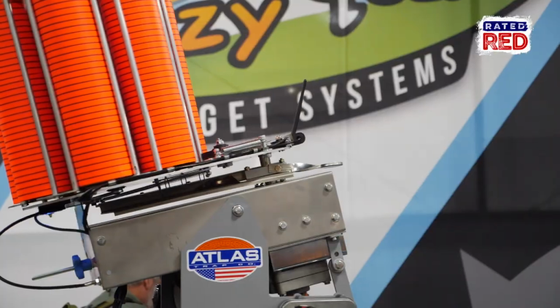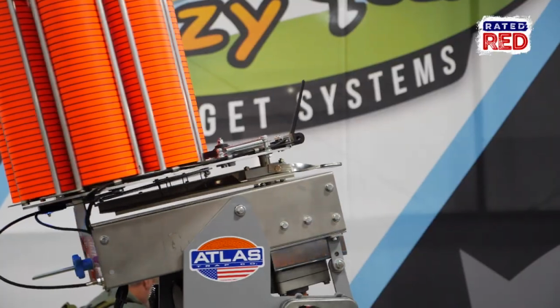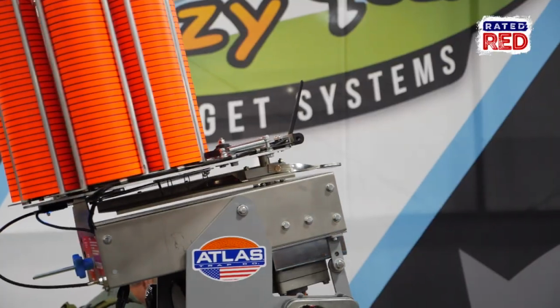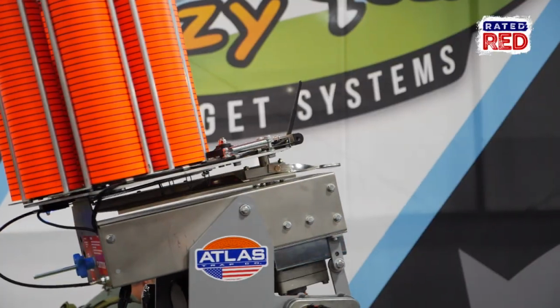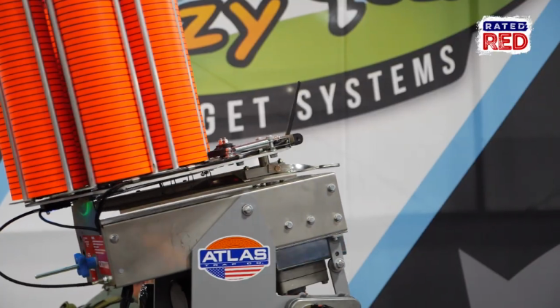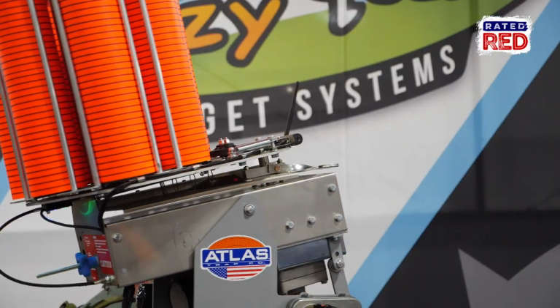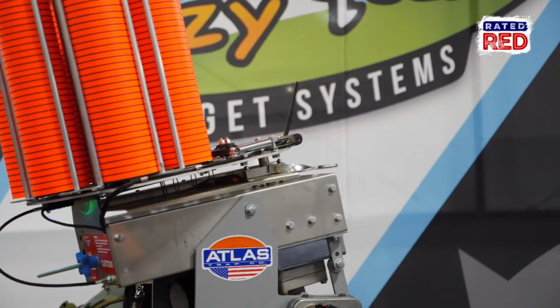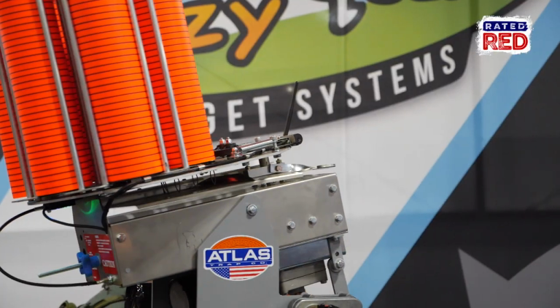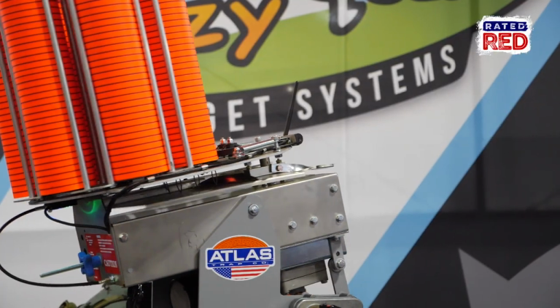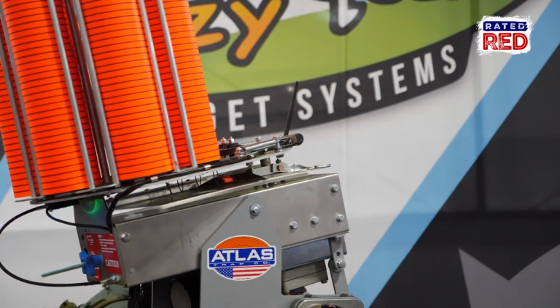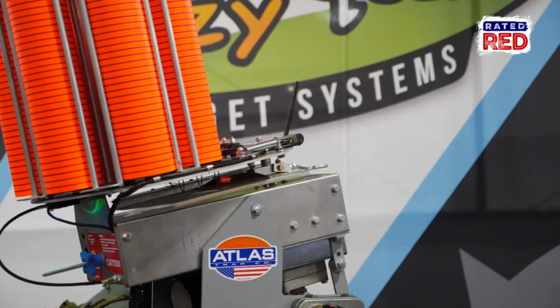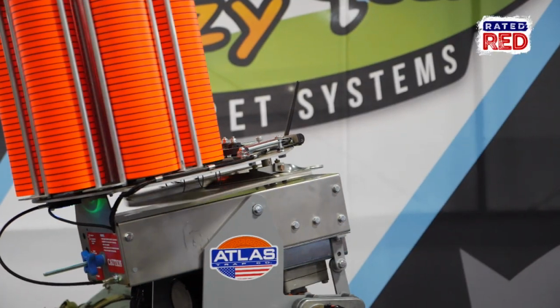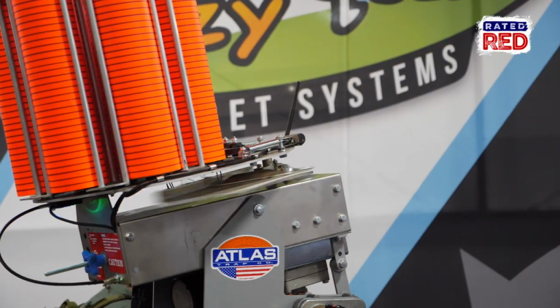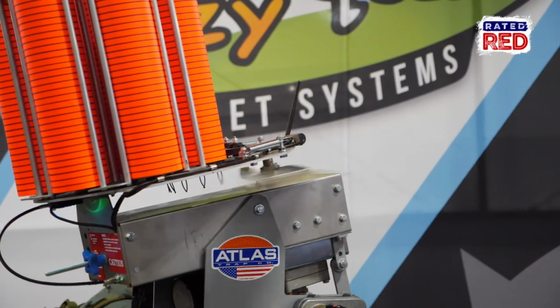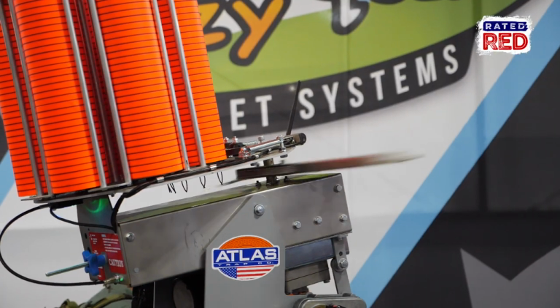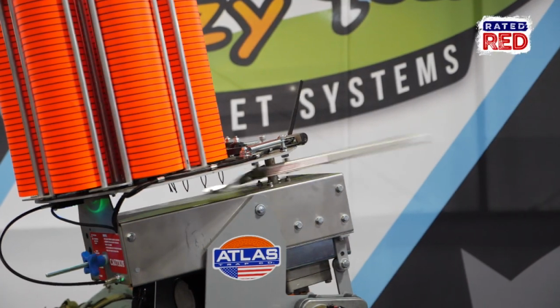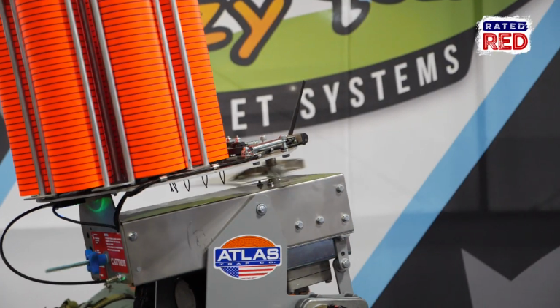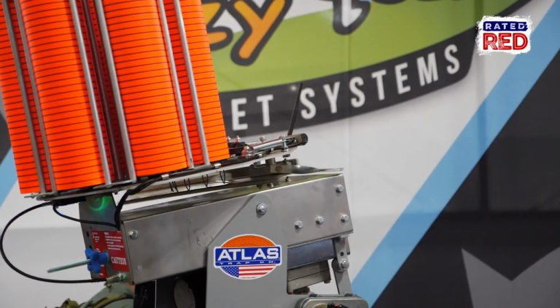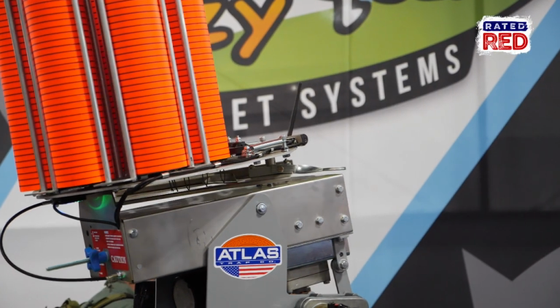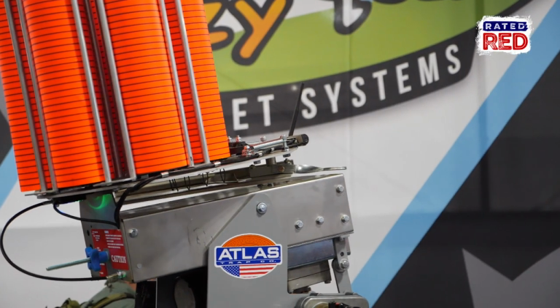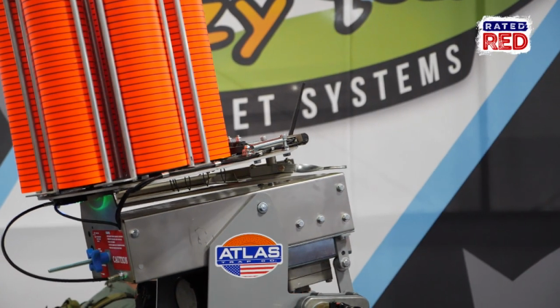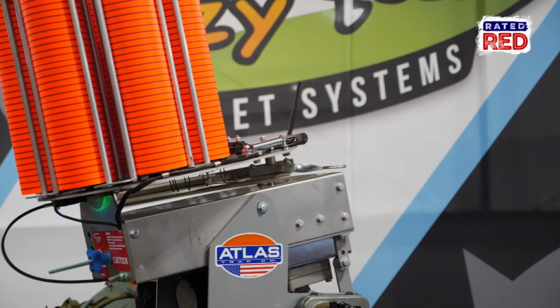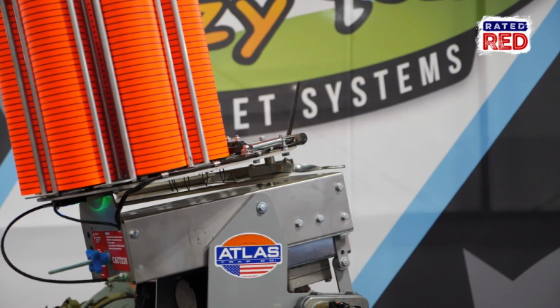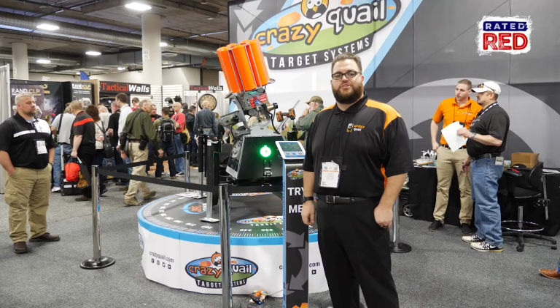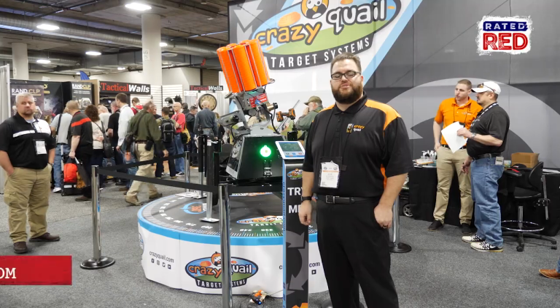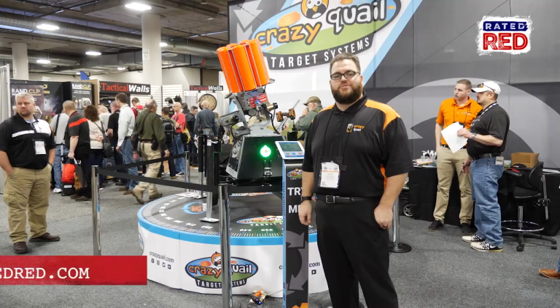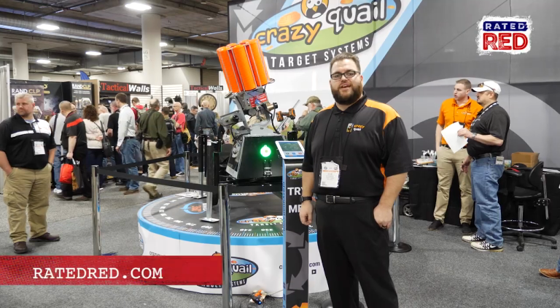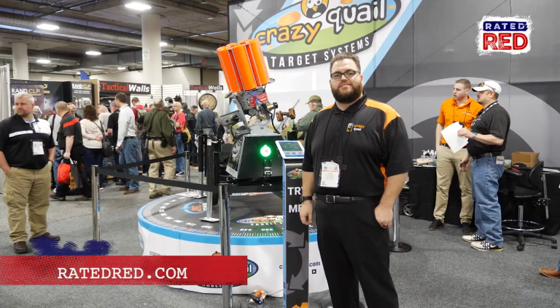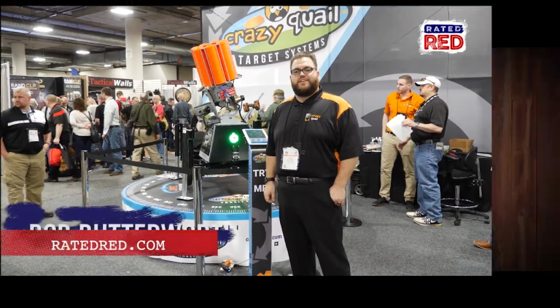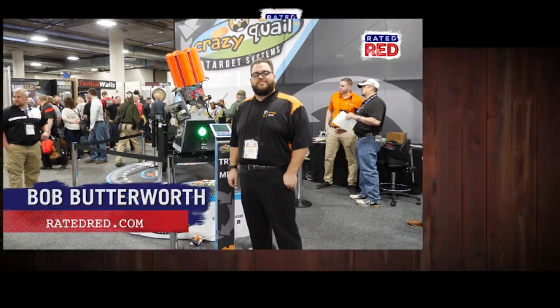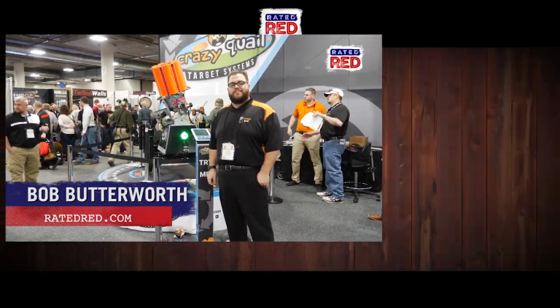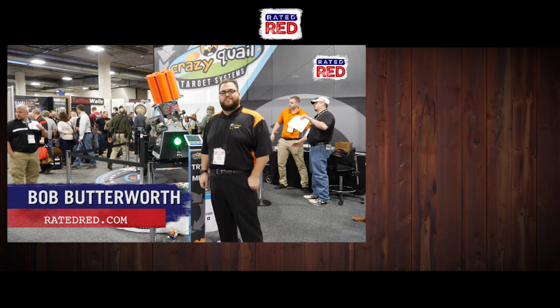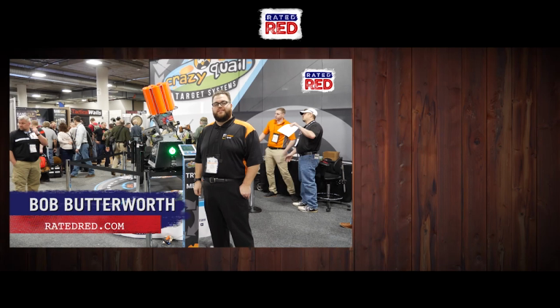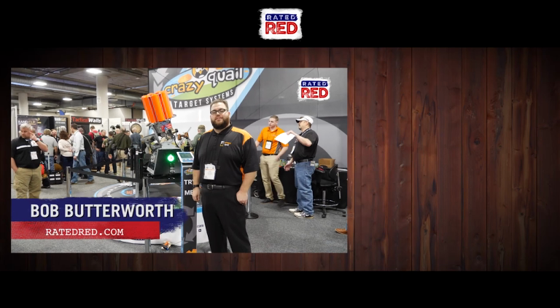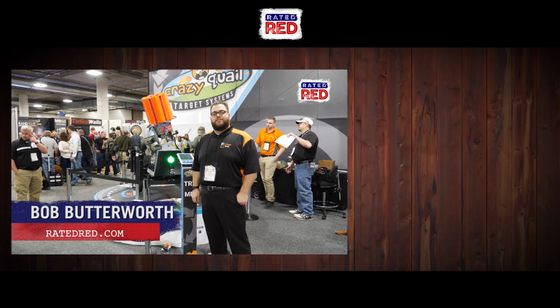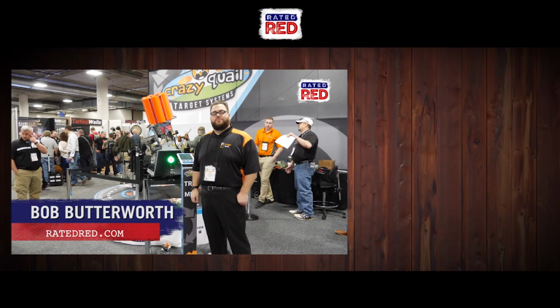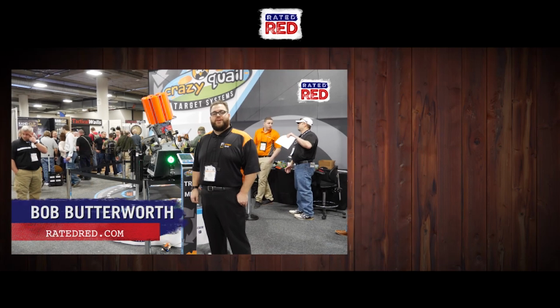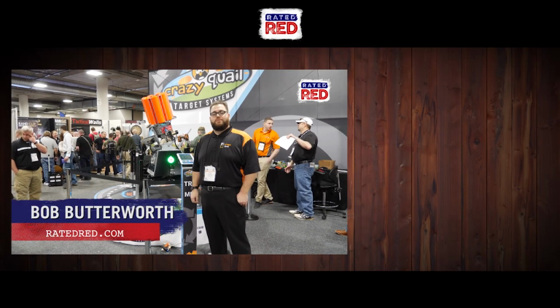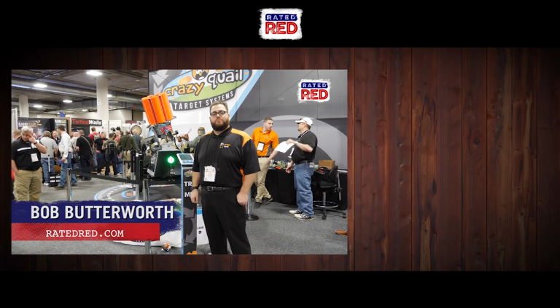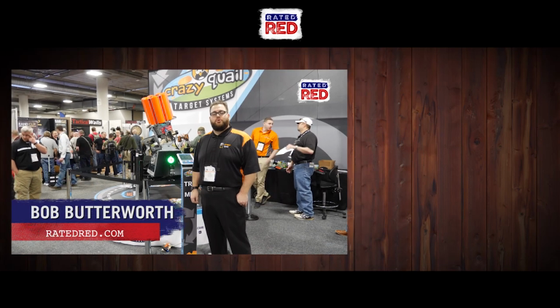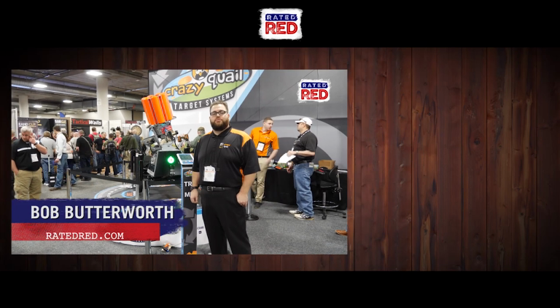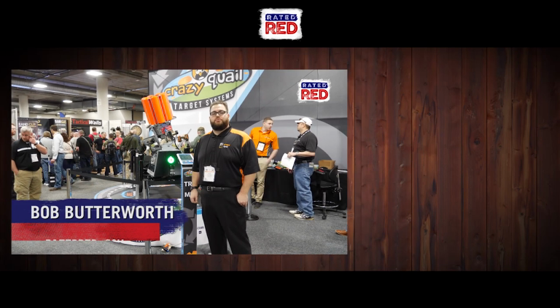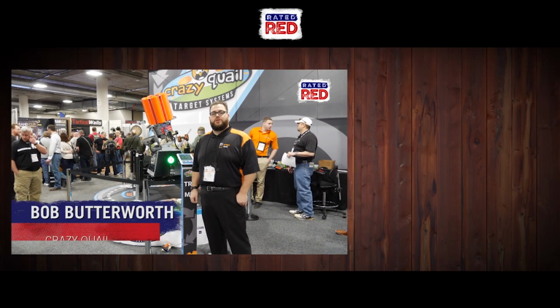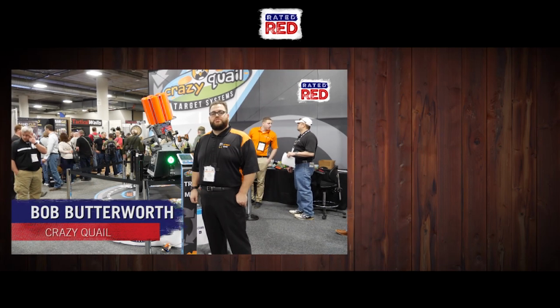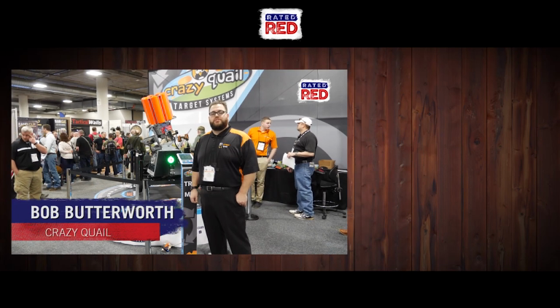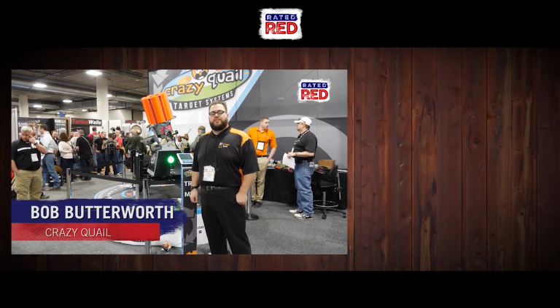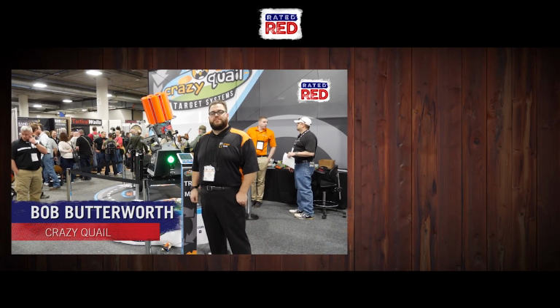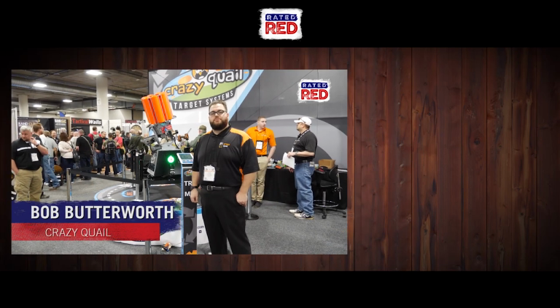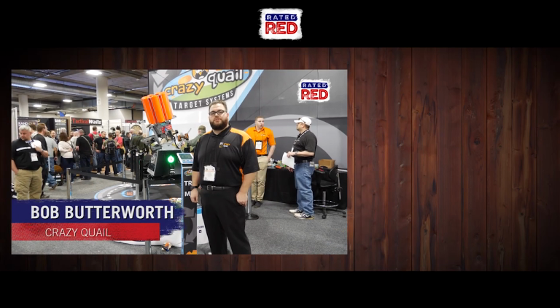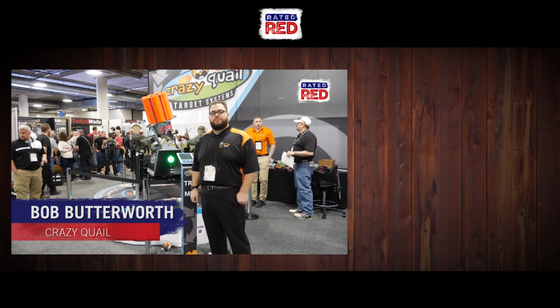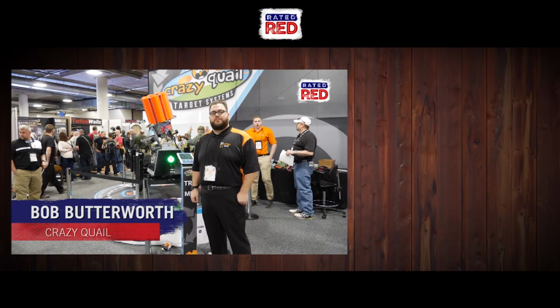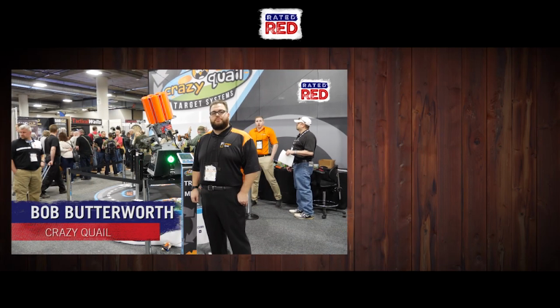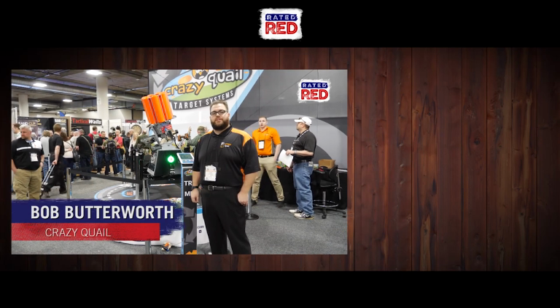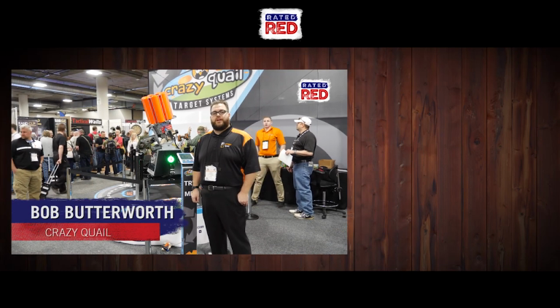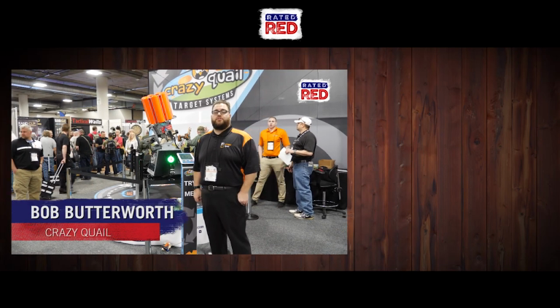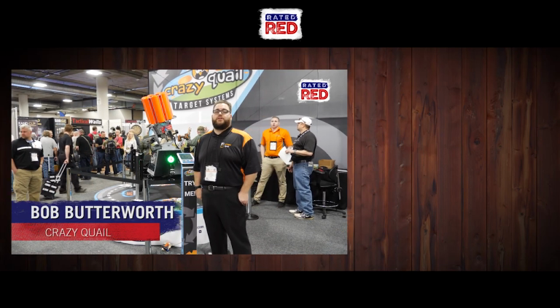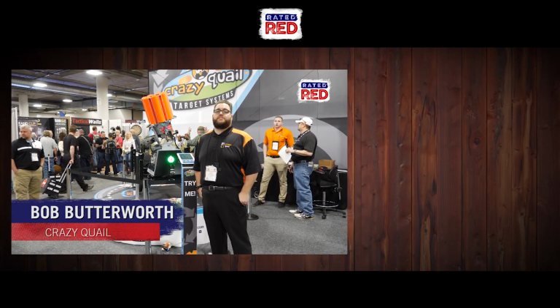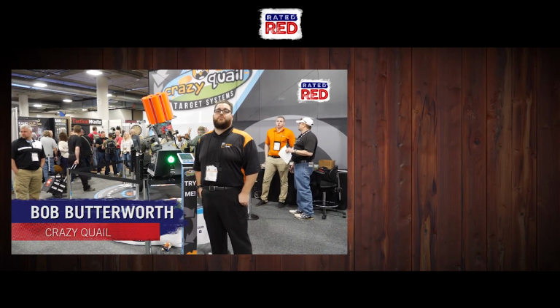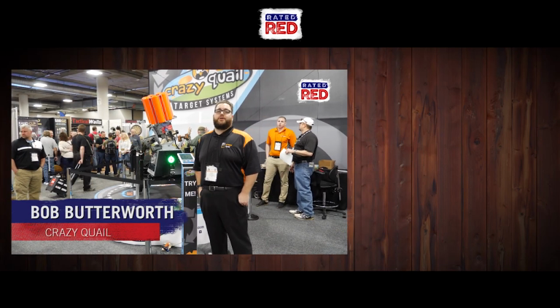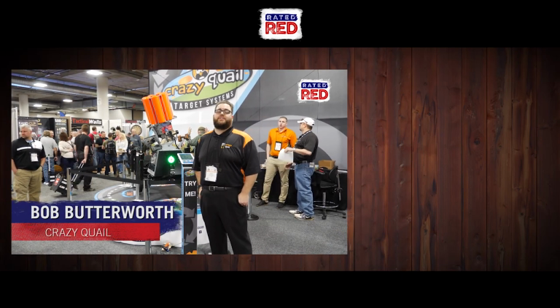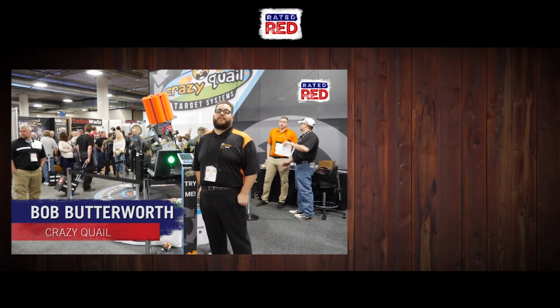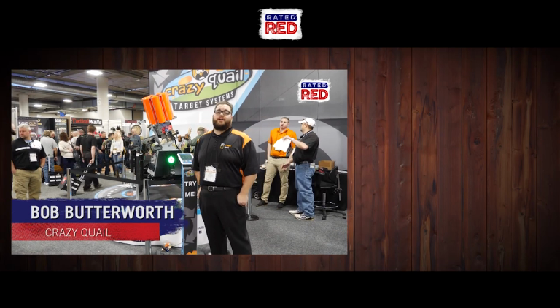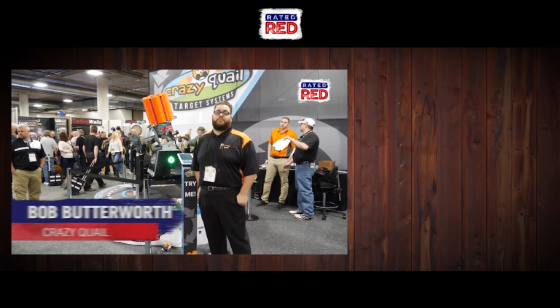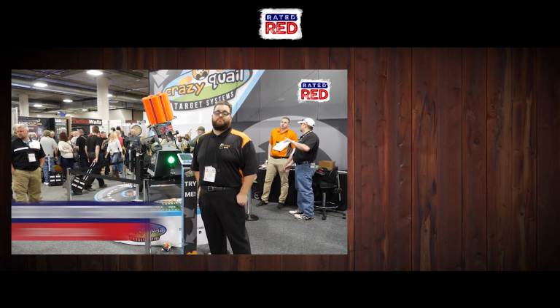This here is our Crazy Quail Mini and we're signing off from SHOT Show 2018. You can find out more information at www.CrazyQuail.com.